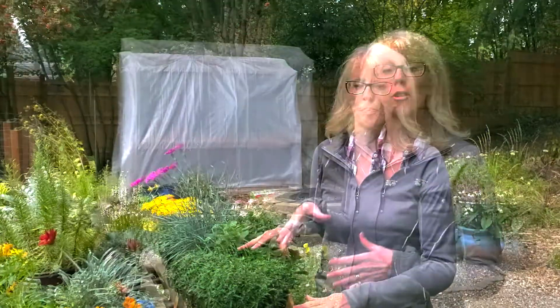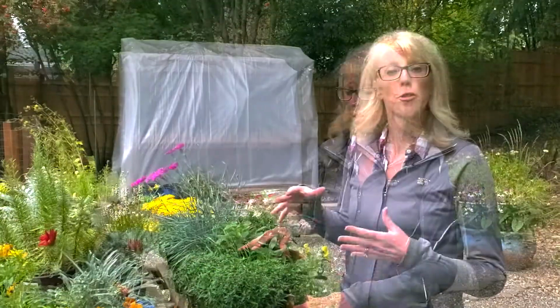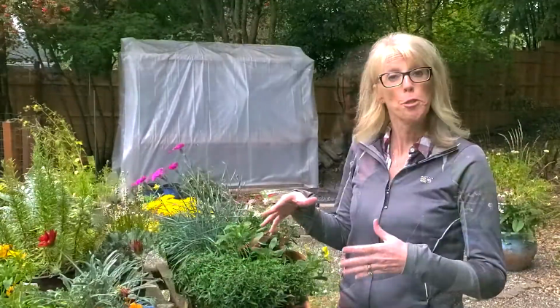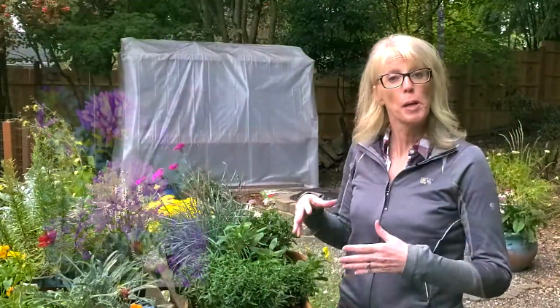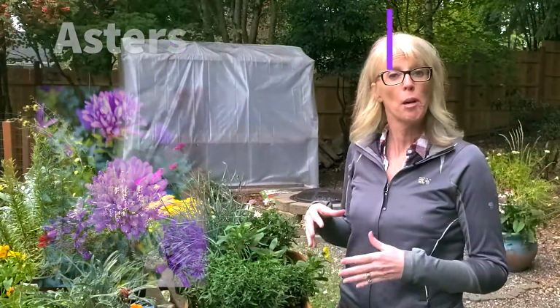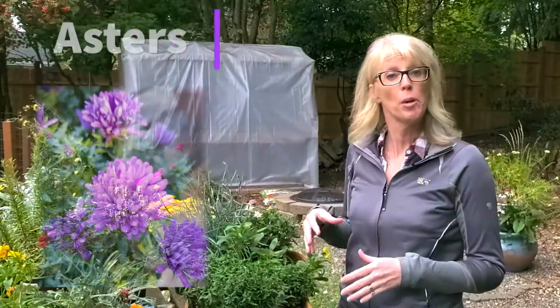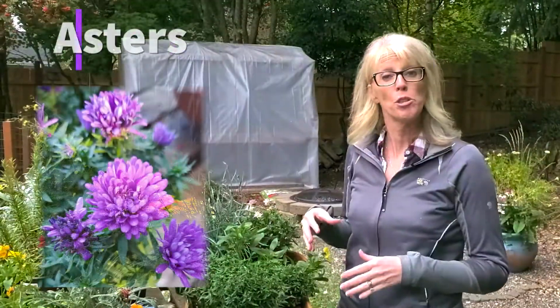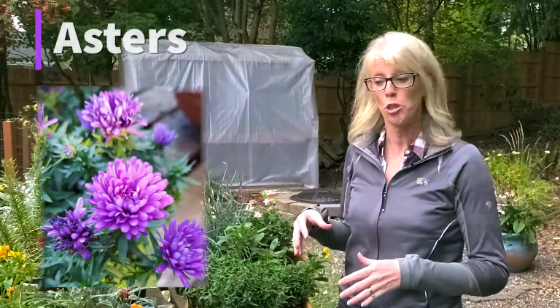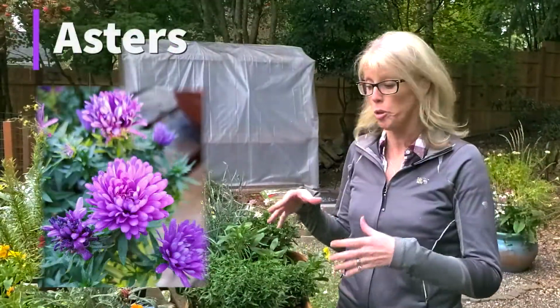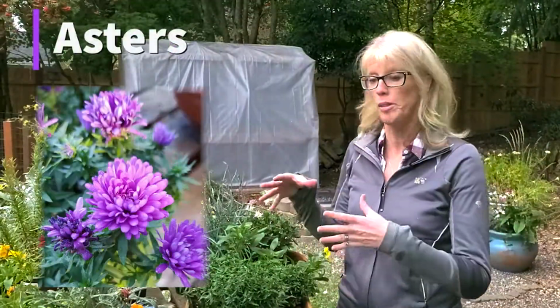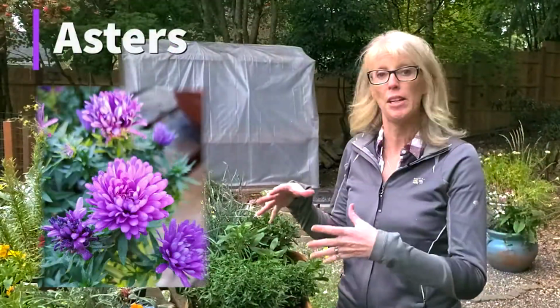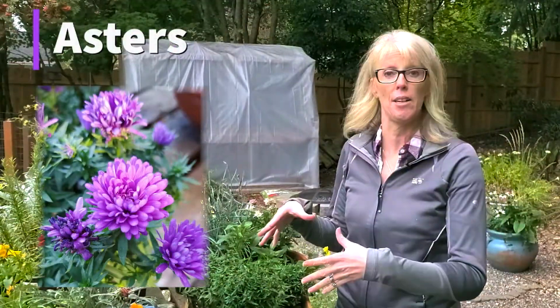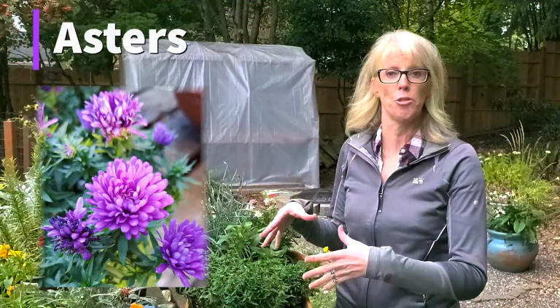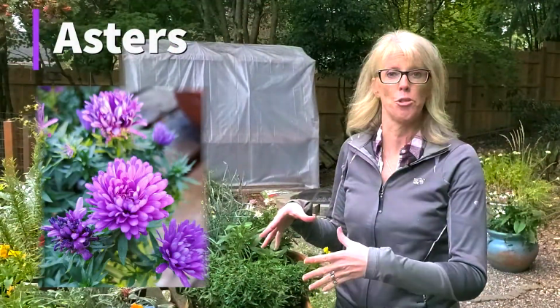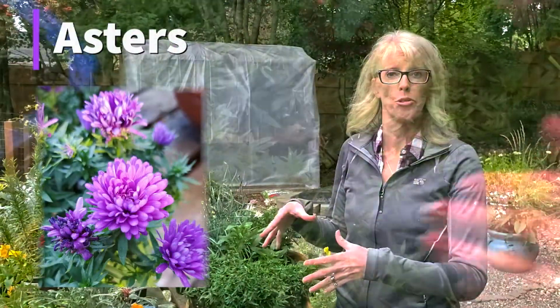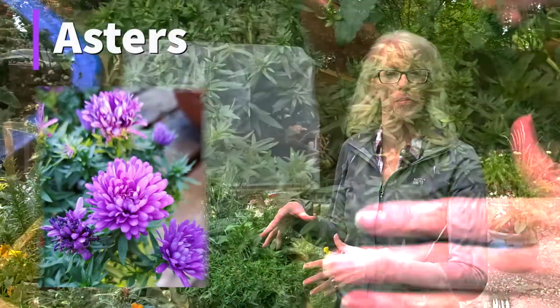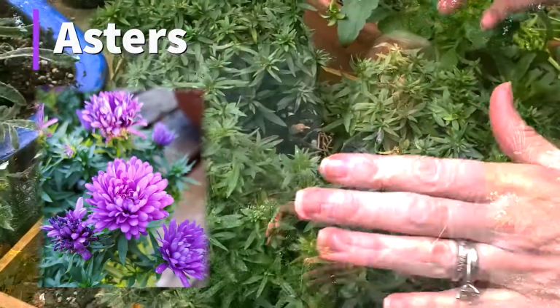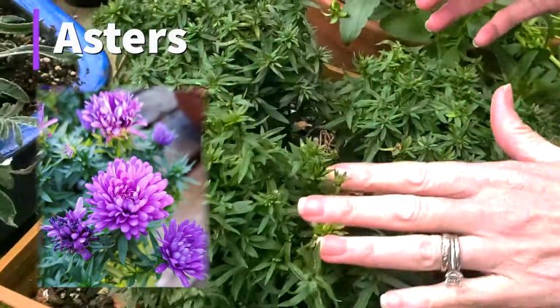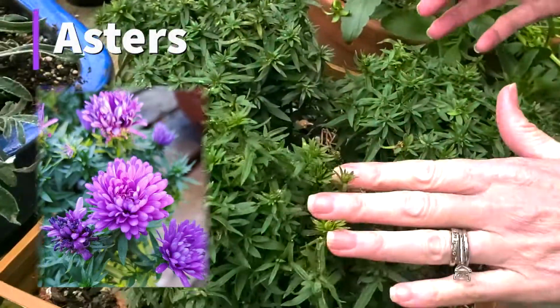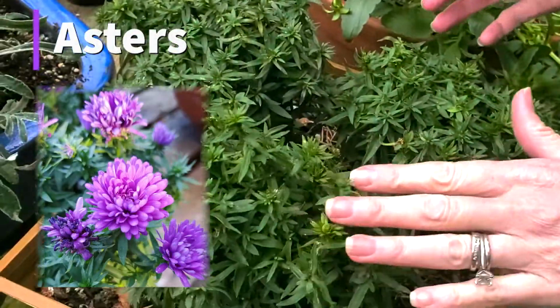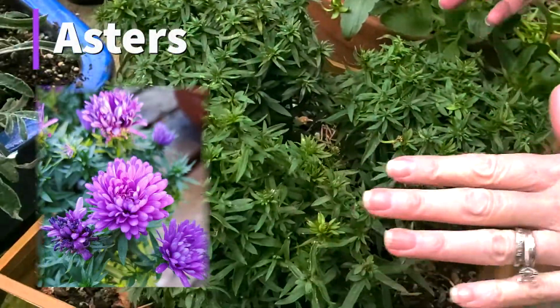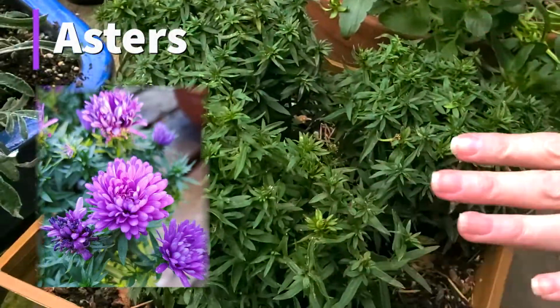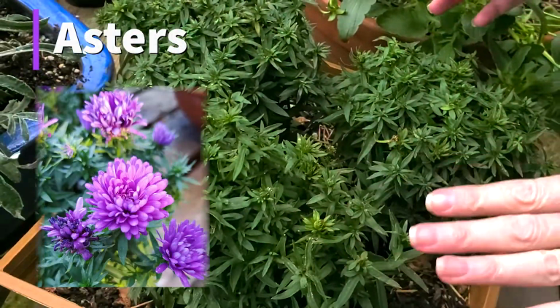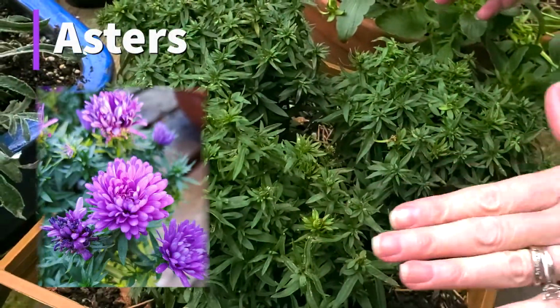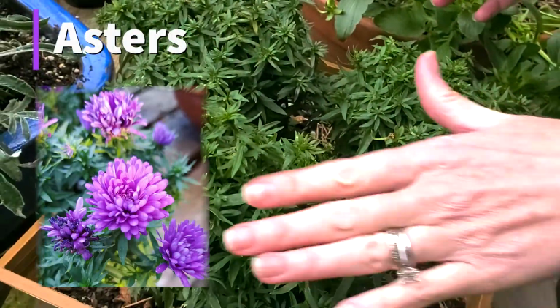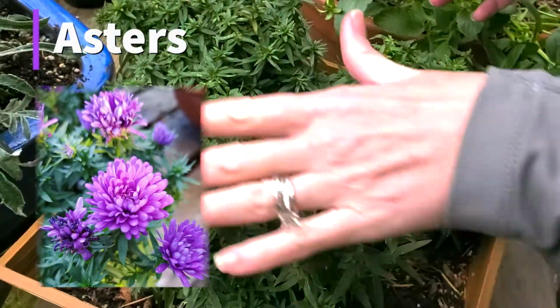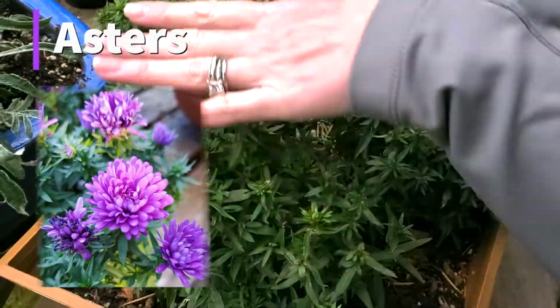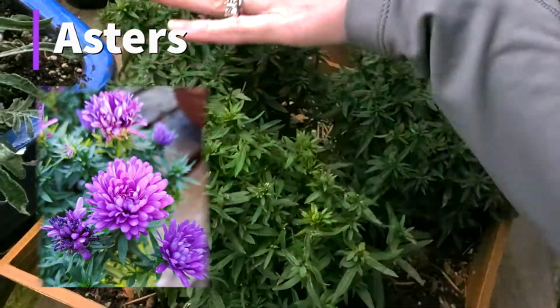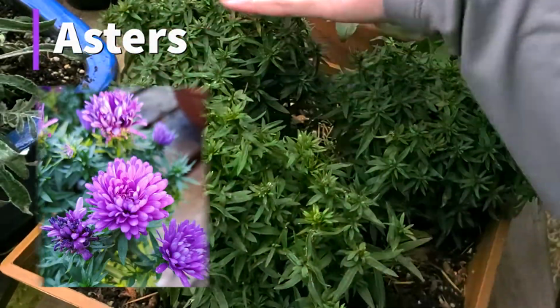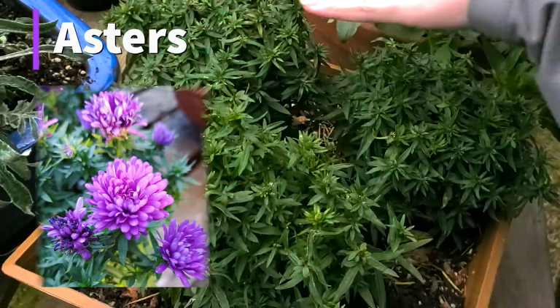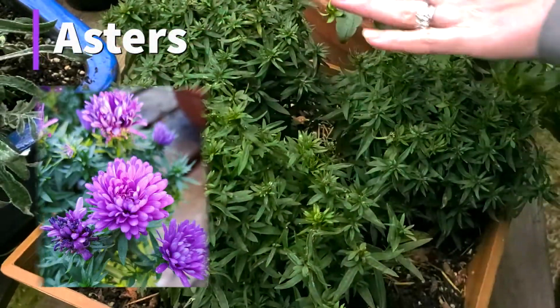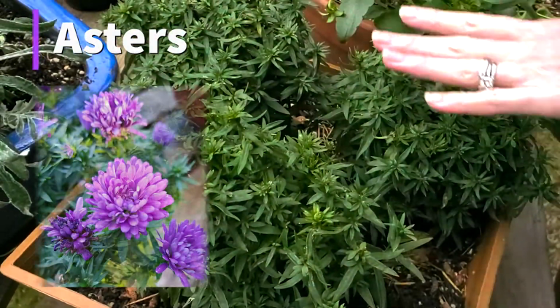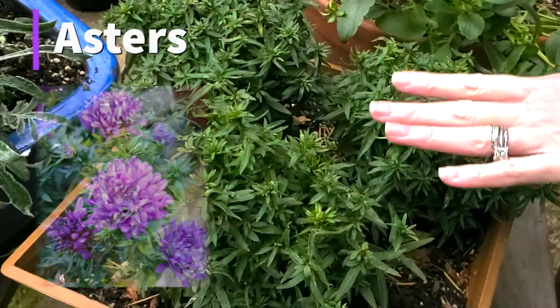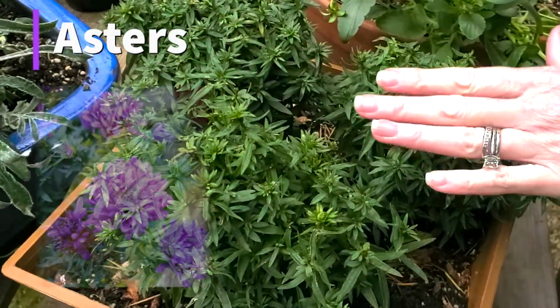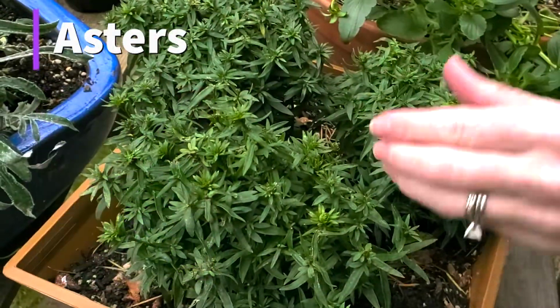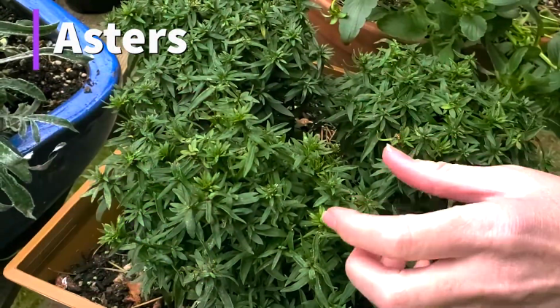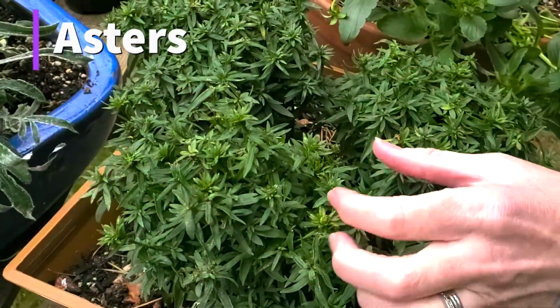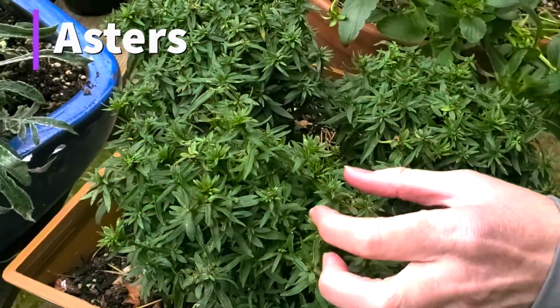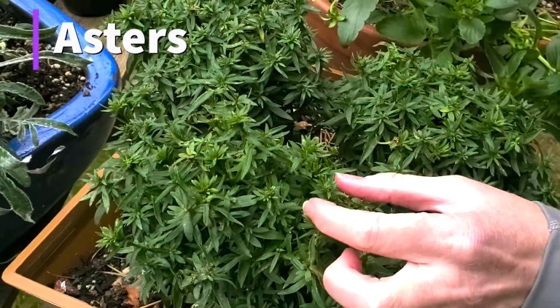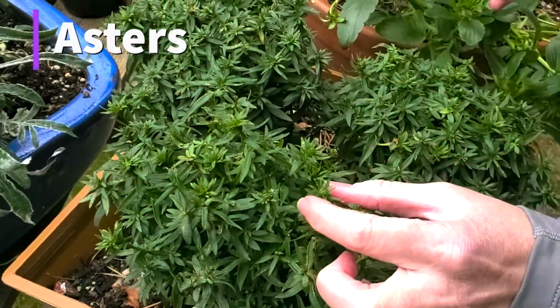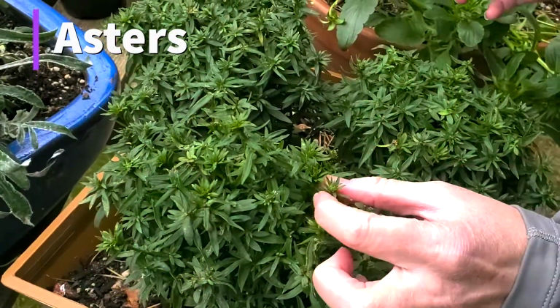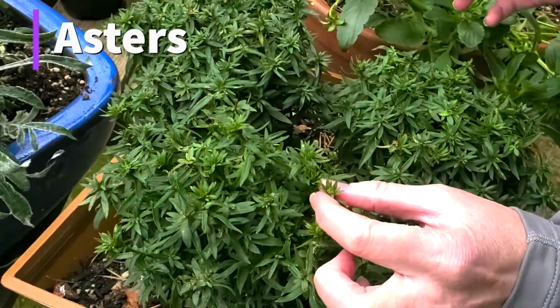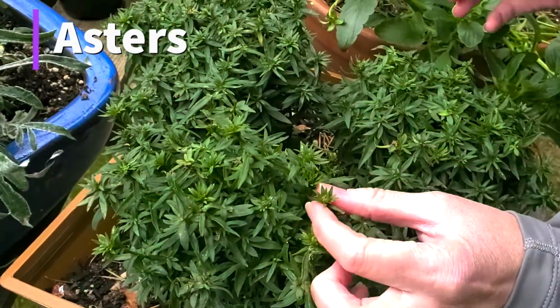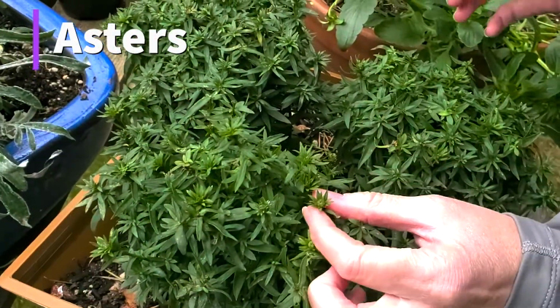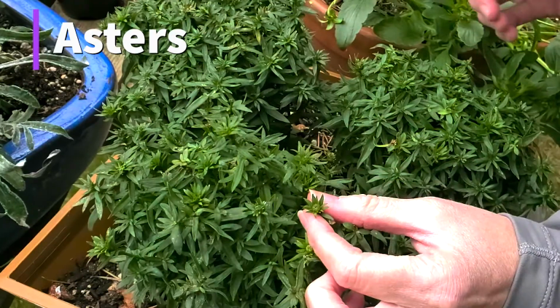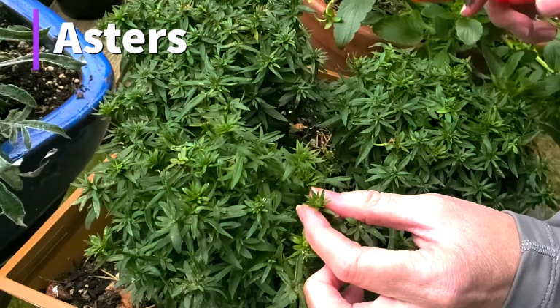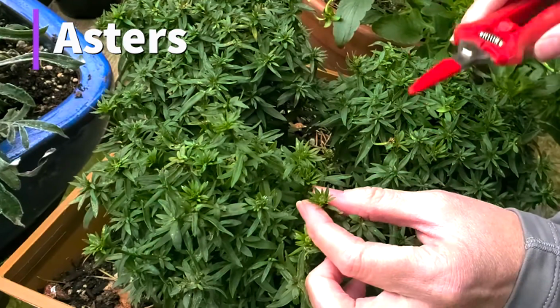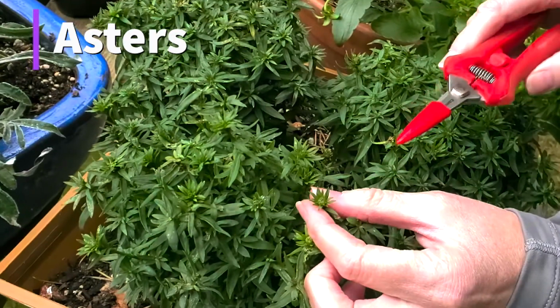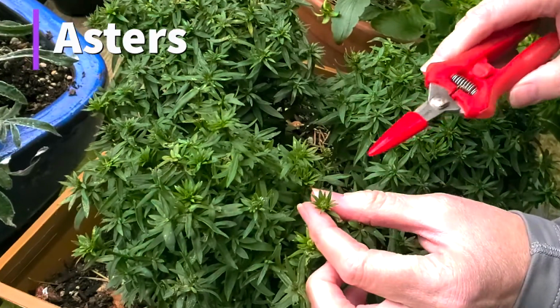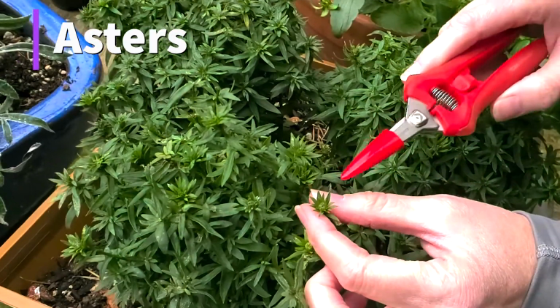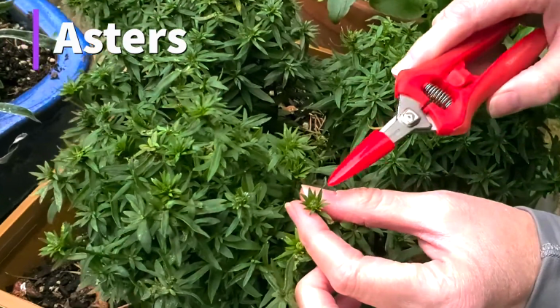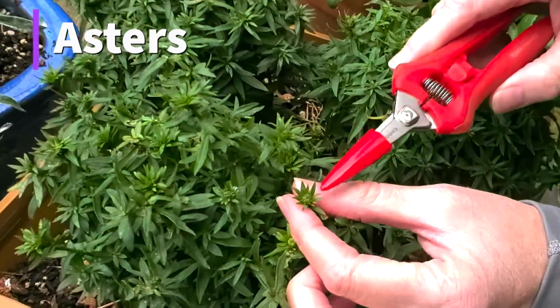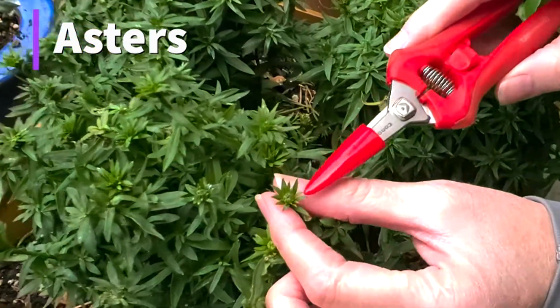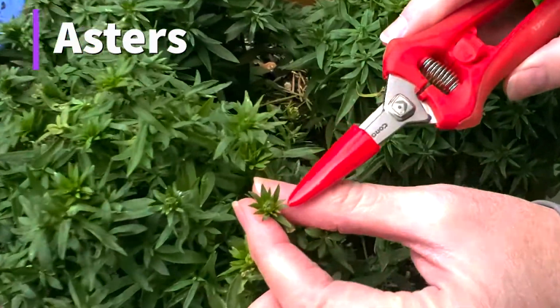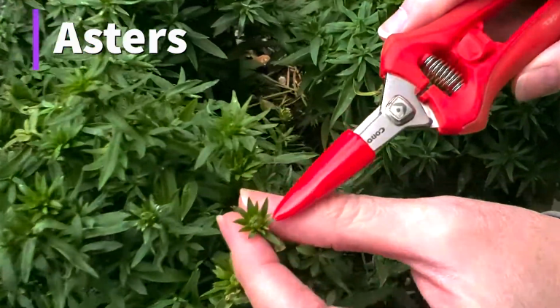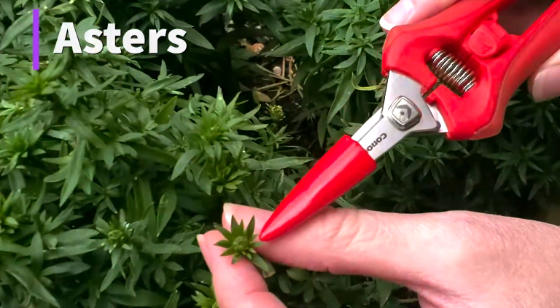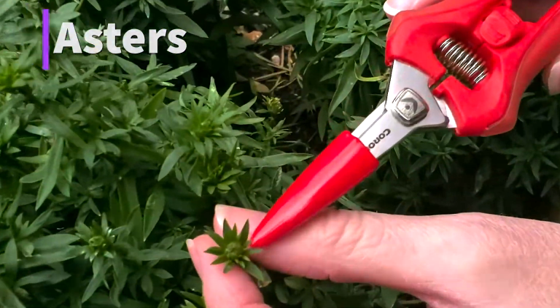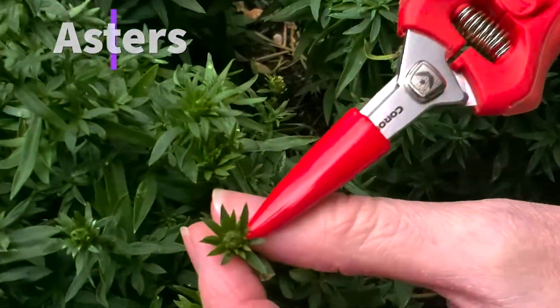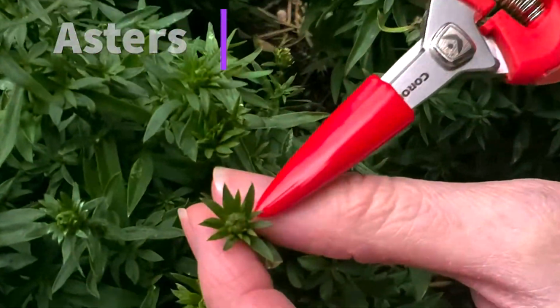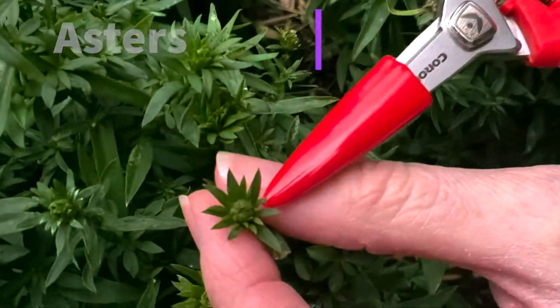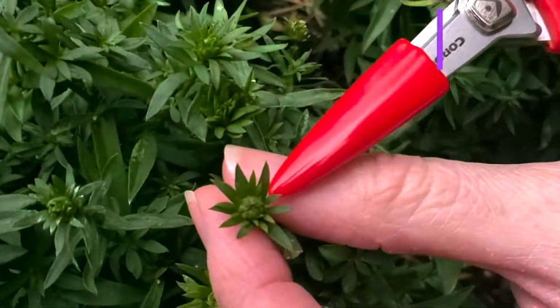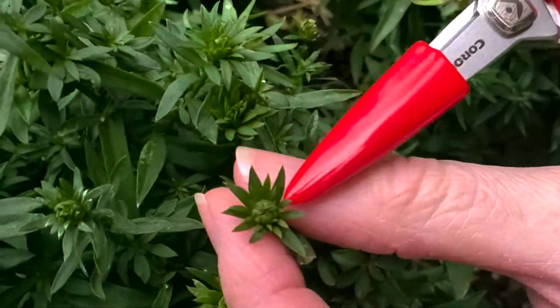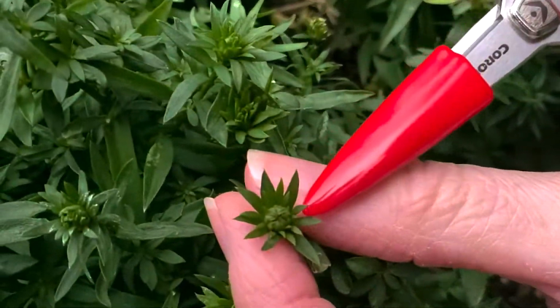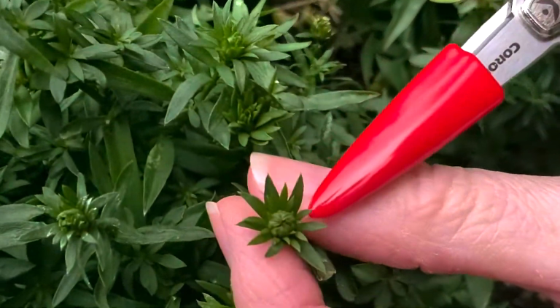The first plant I want to show you is asters. Asters can be deadheaded — you can see I've already done it and these are all going to bloom with a new flush of growth. There's a brand new bud right there.